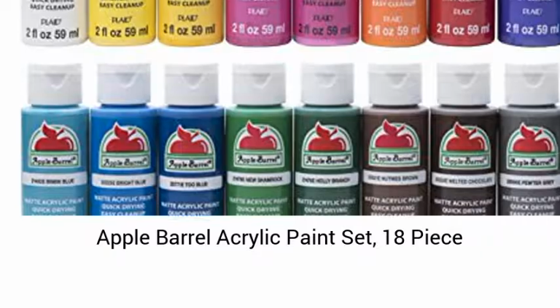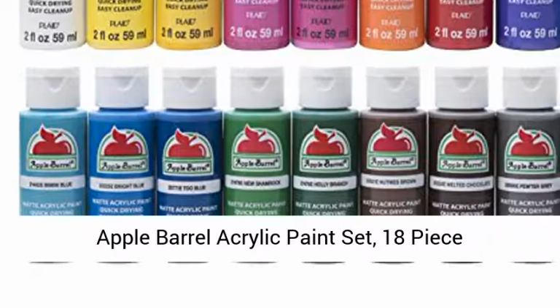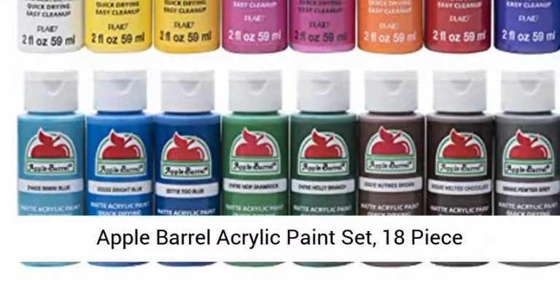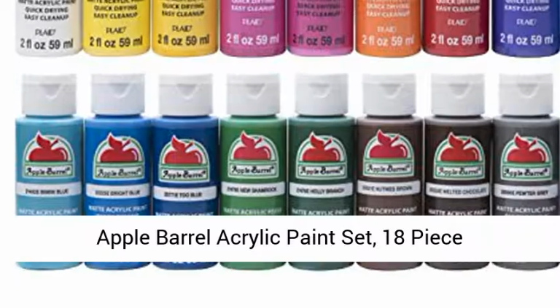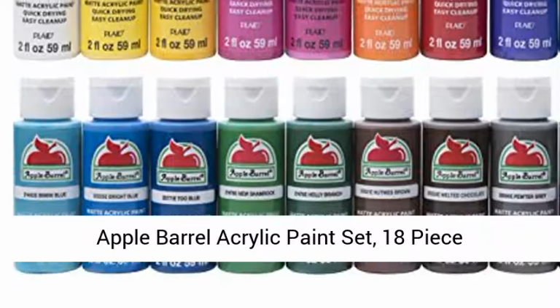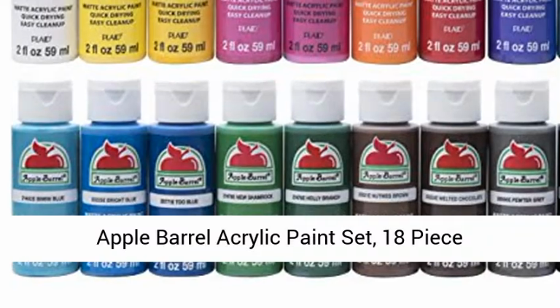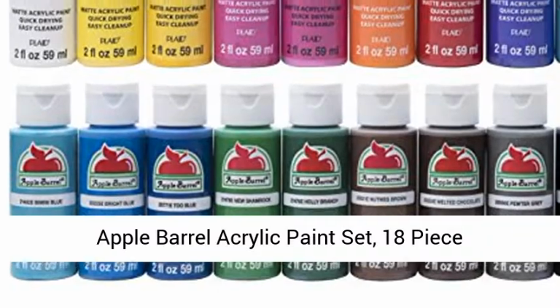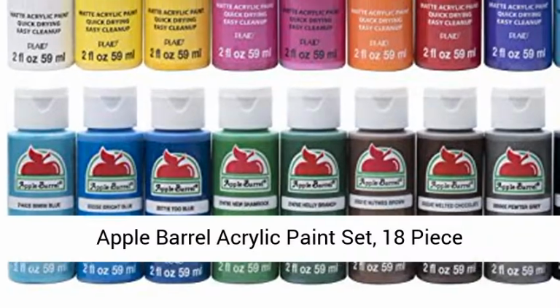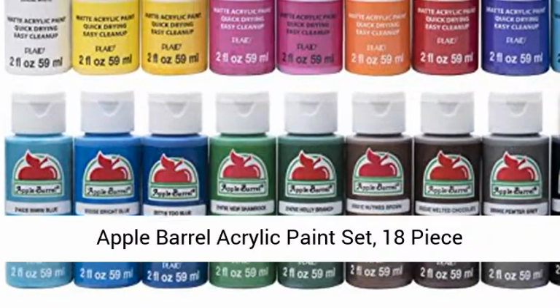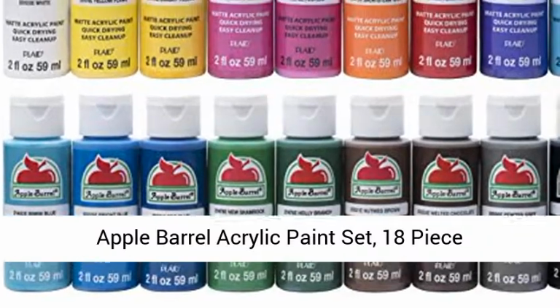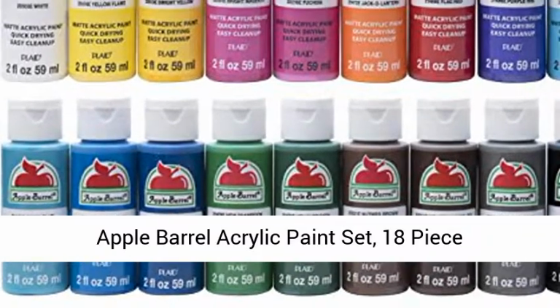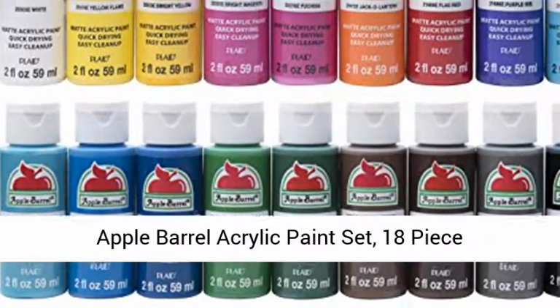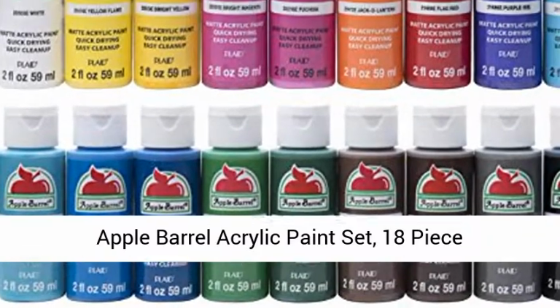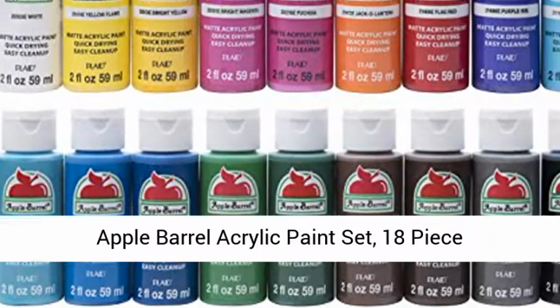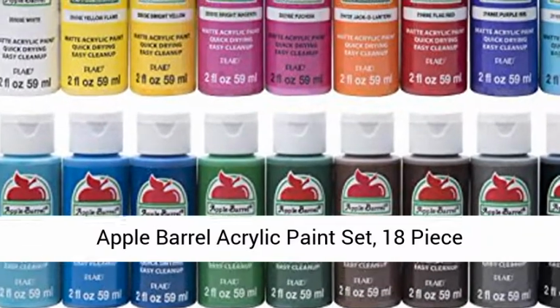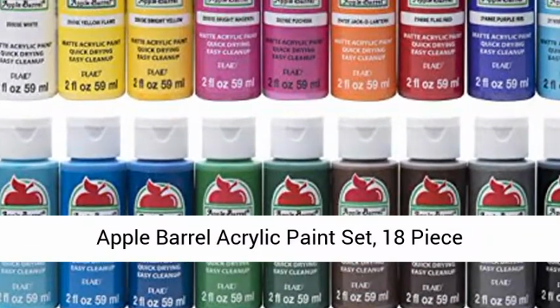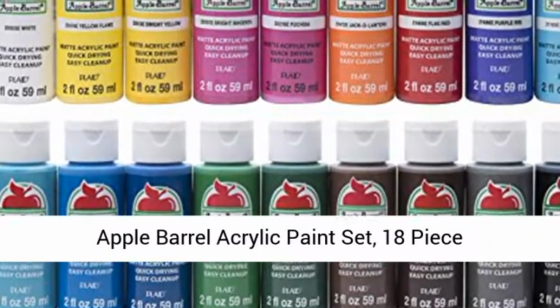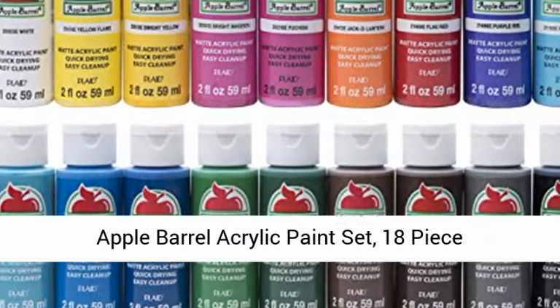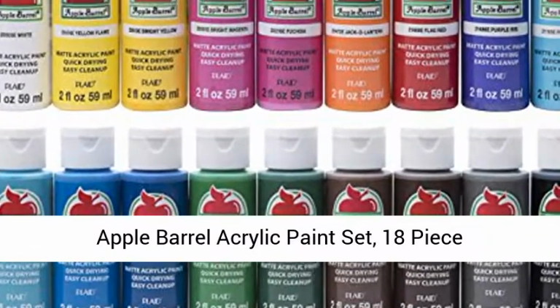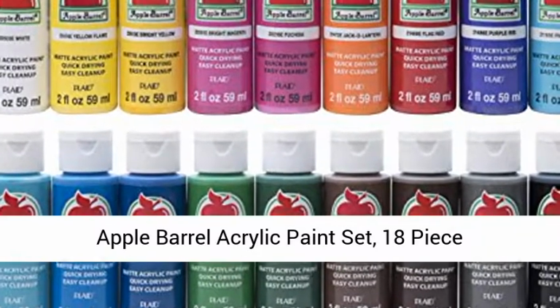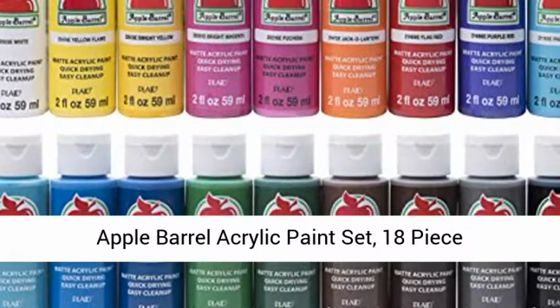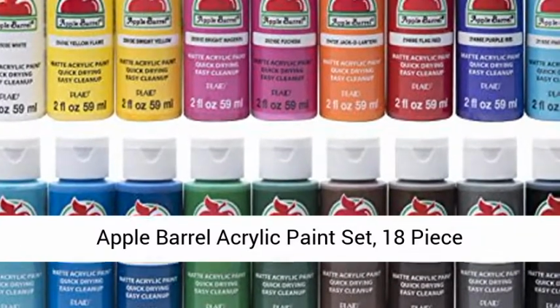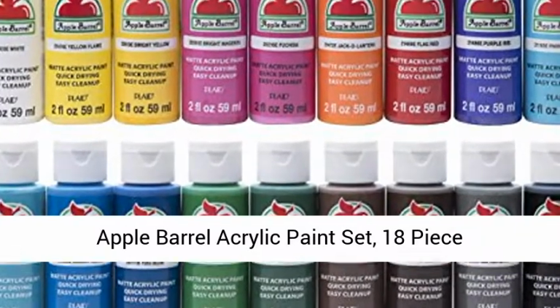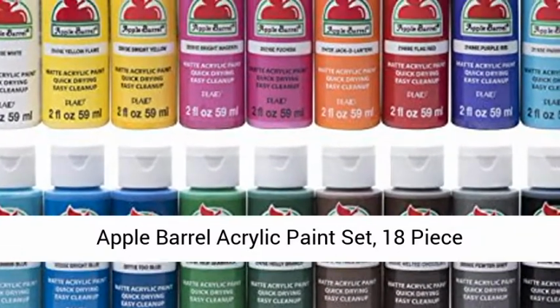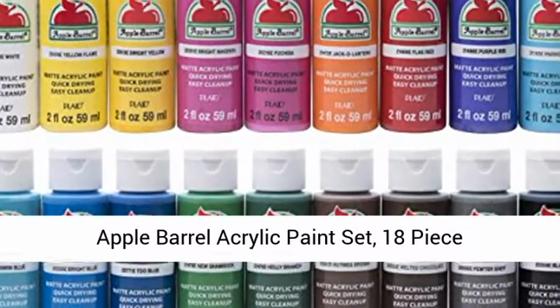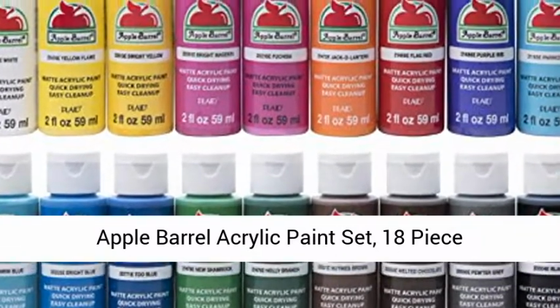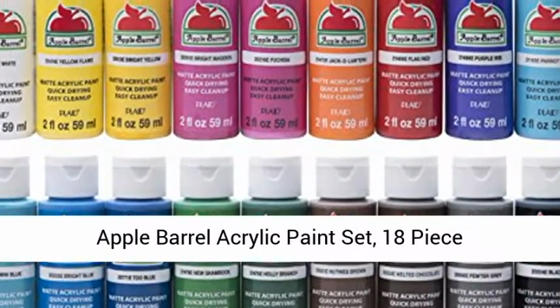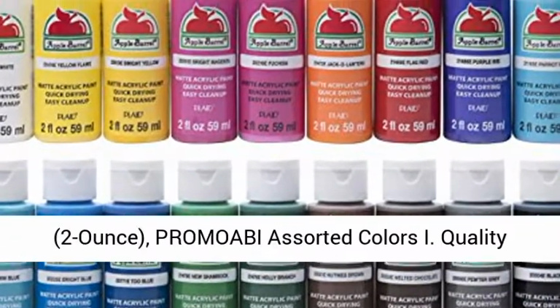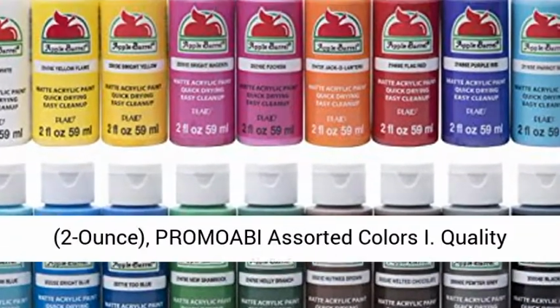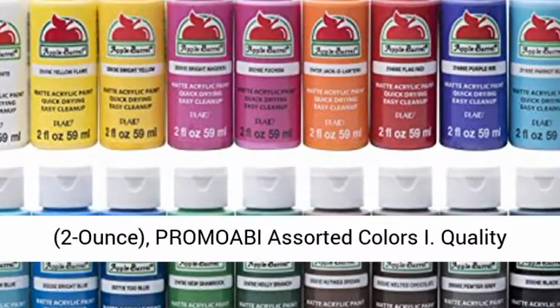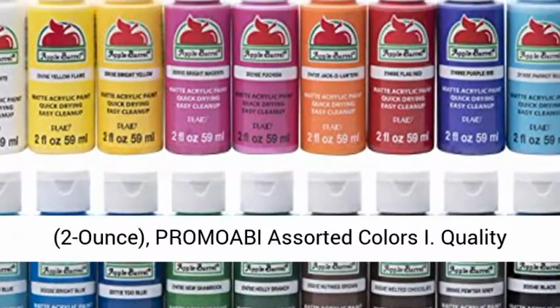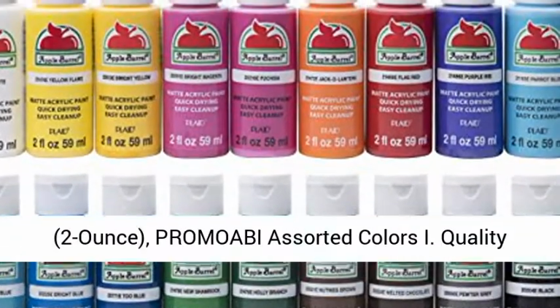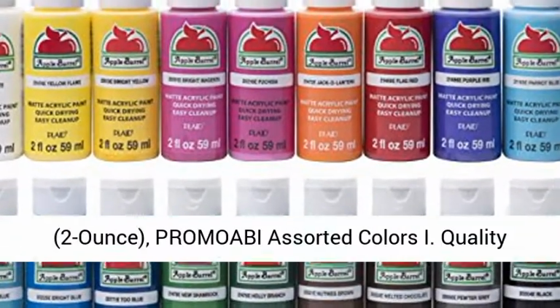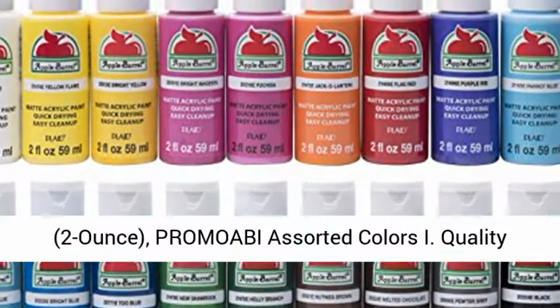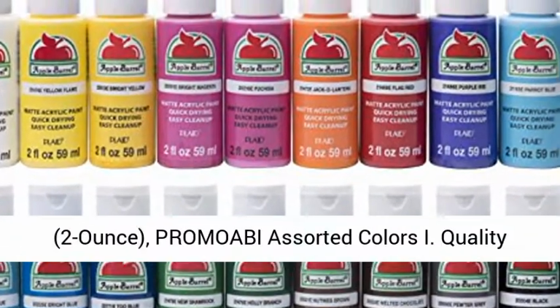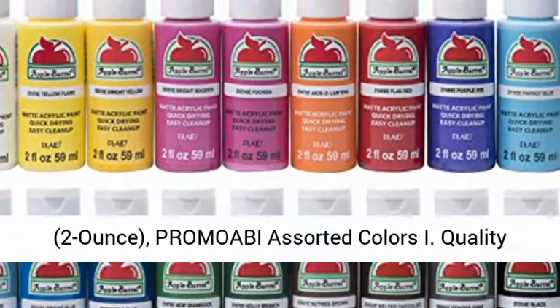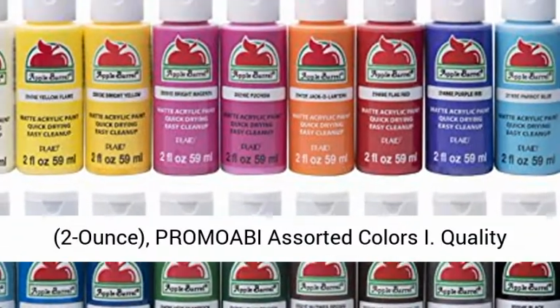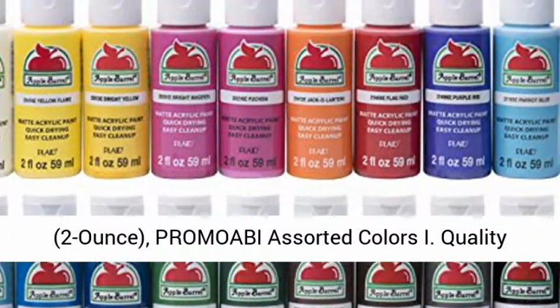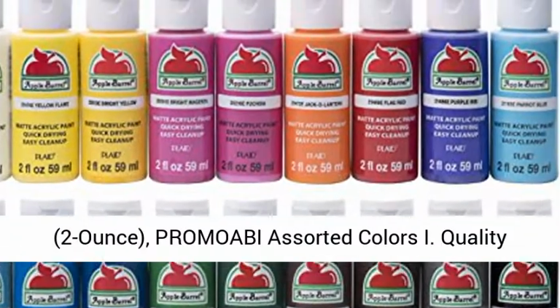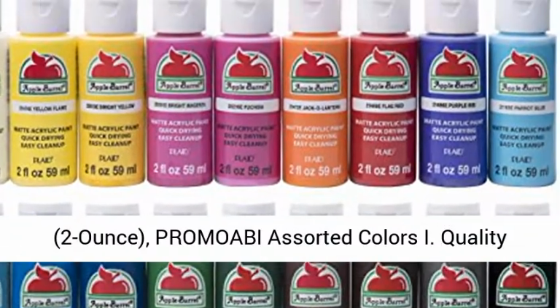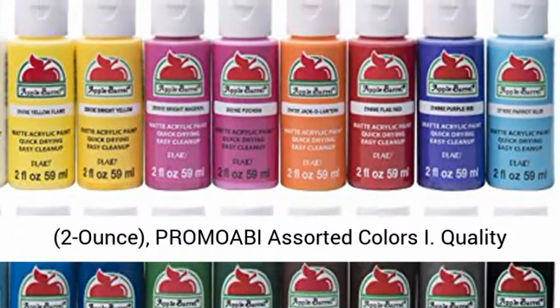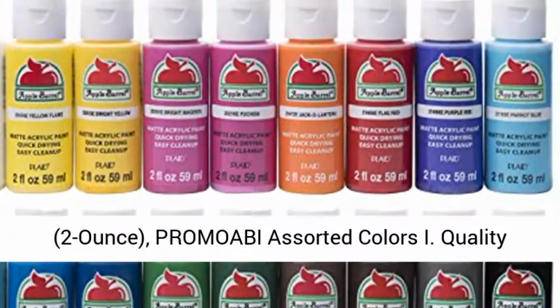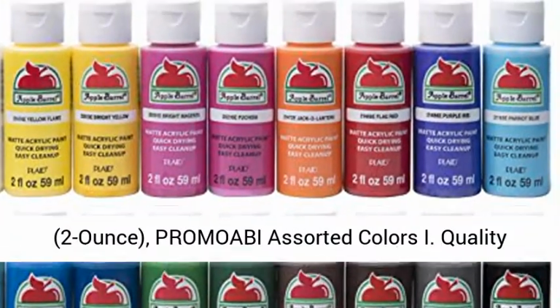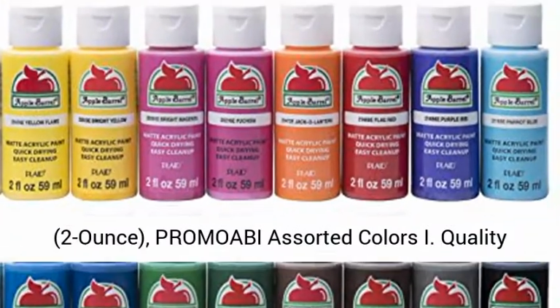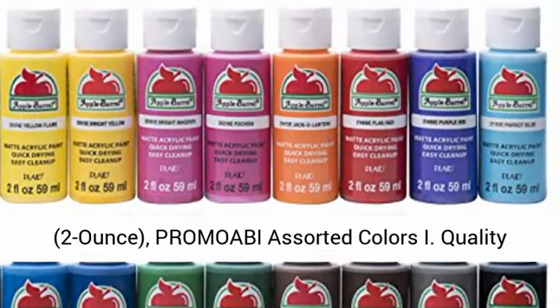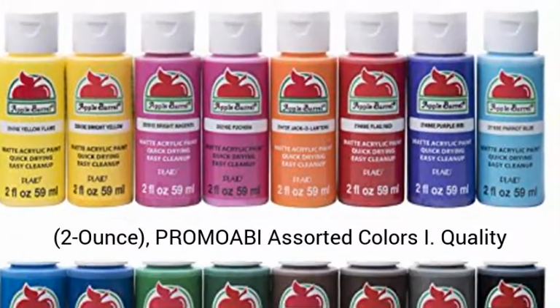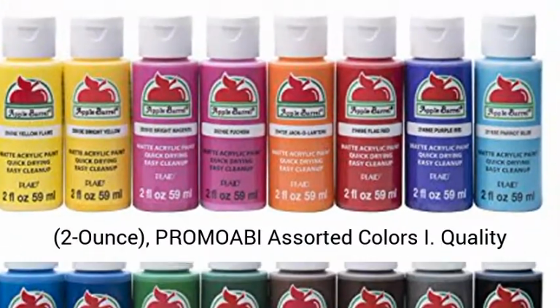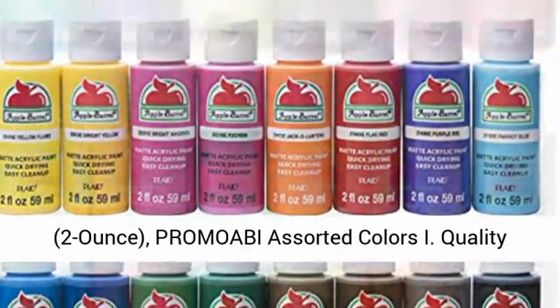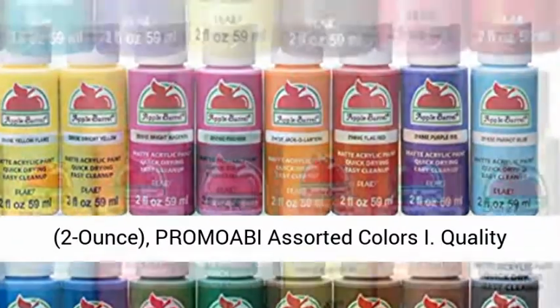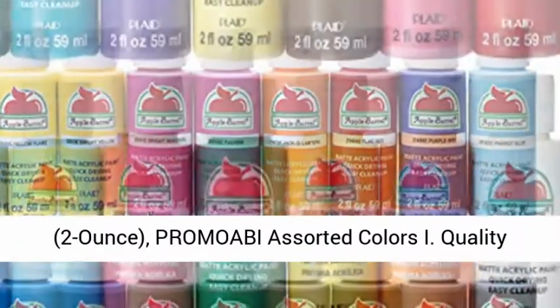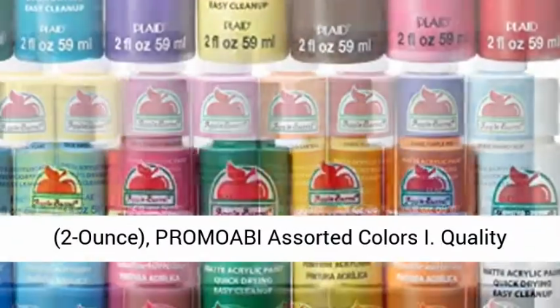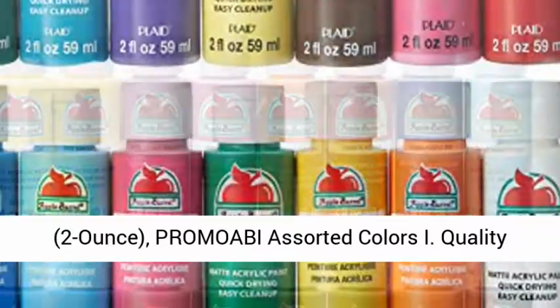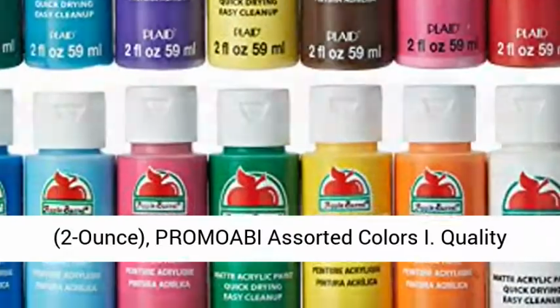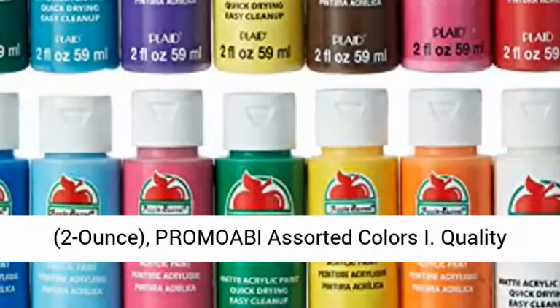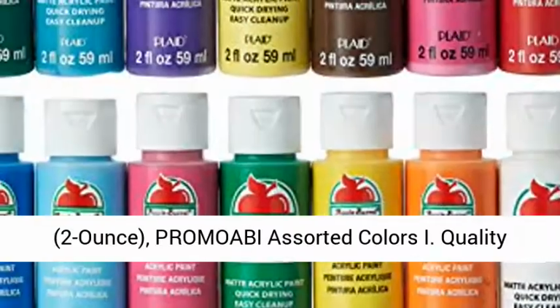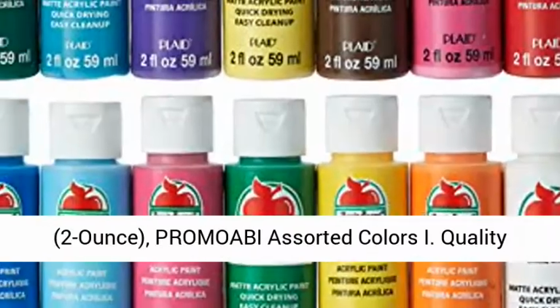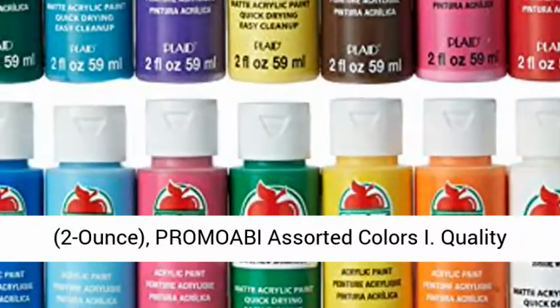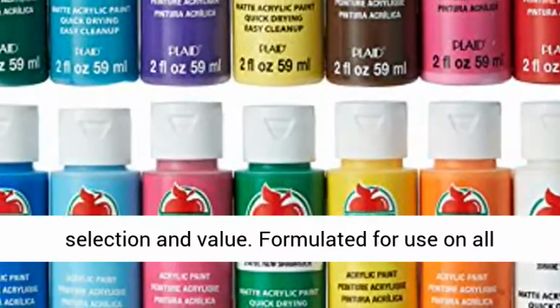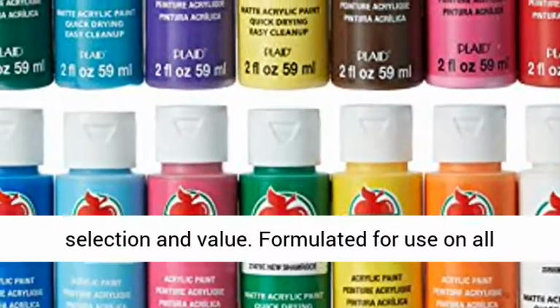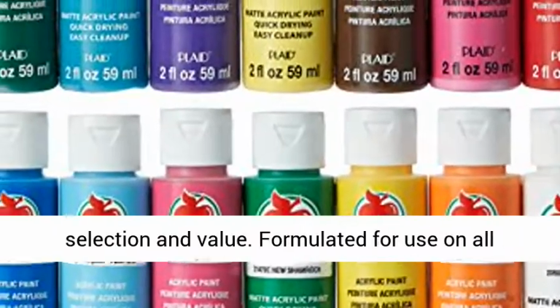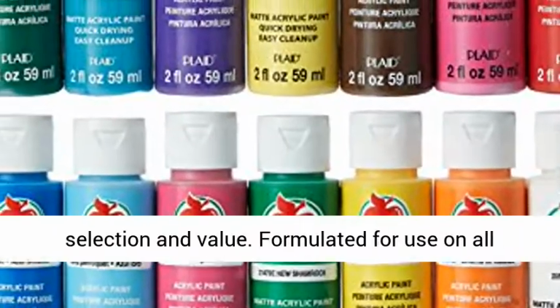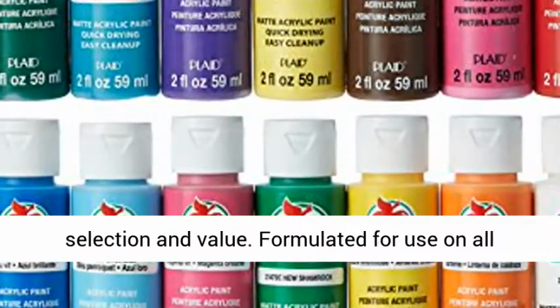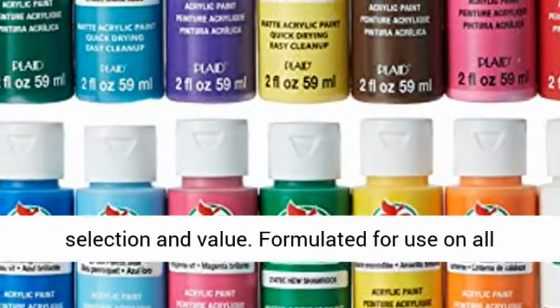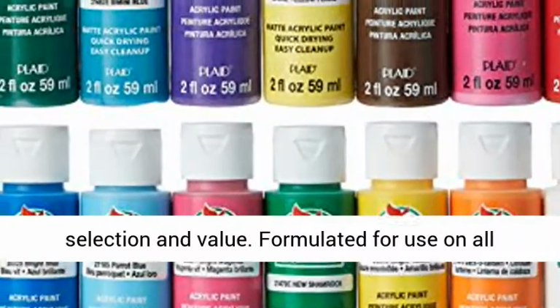Apple Barrel Acrylic Paint Set, 18 piece, 2 ounce, Promobi Assorted Colors — Quality Selection and Value.